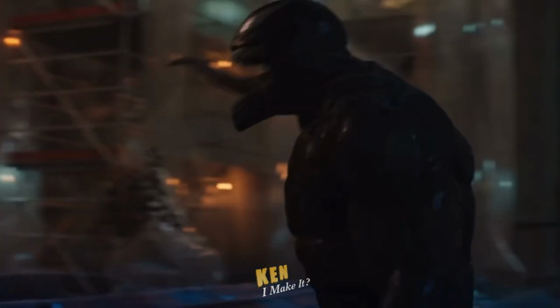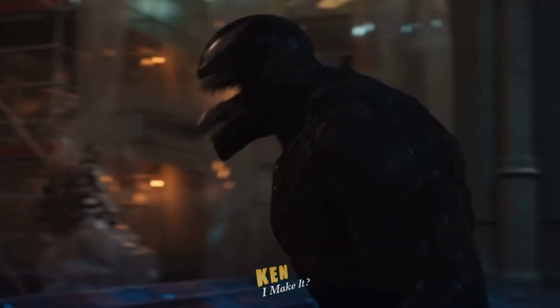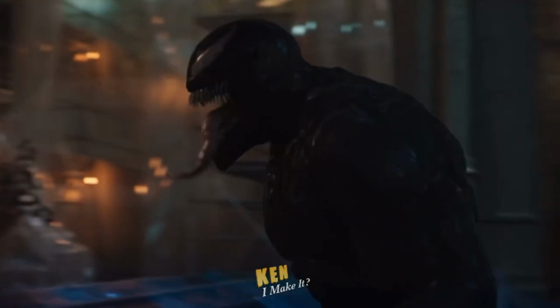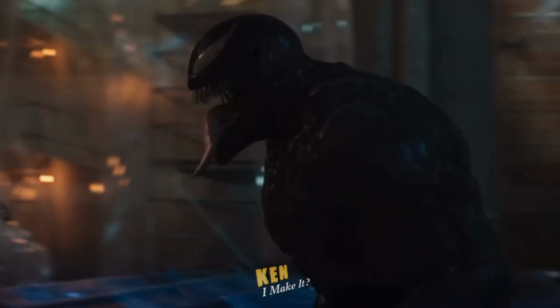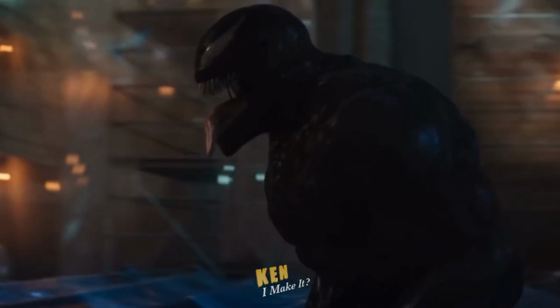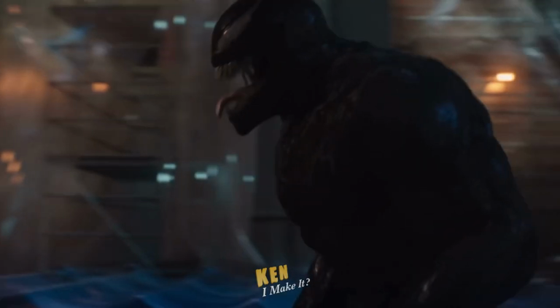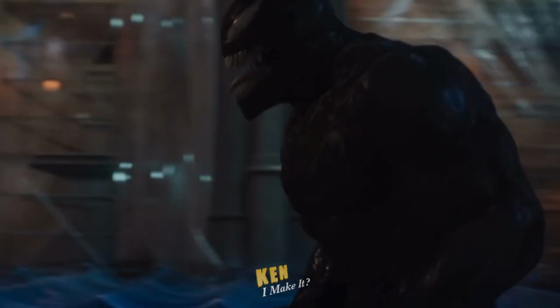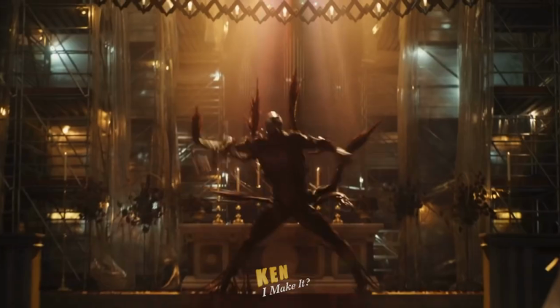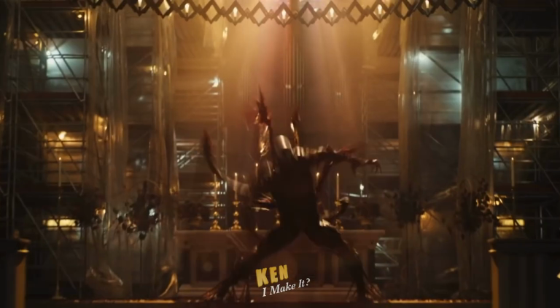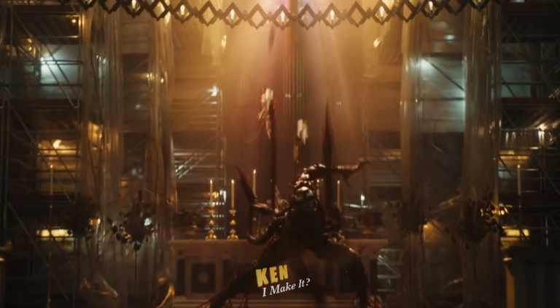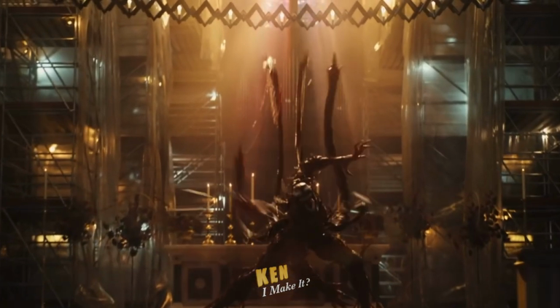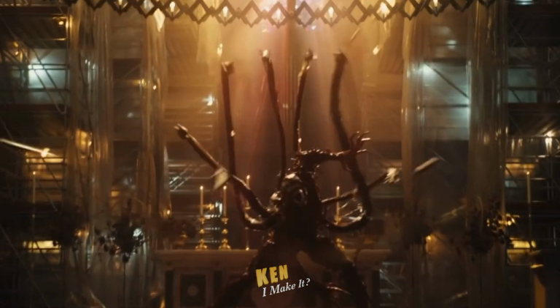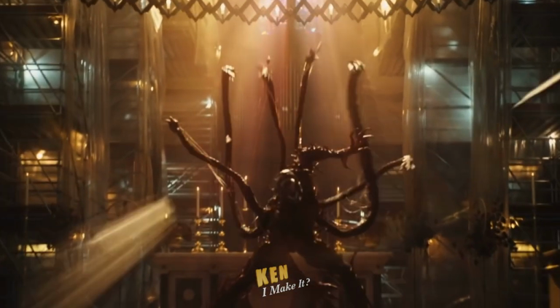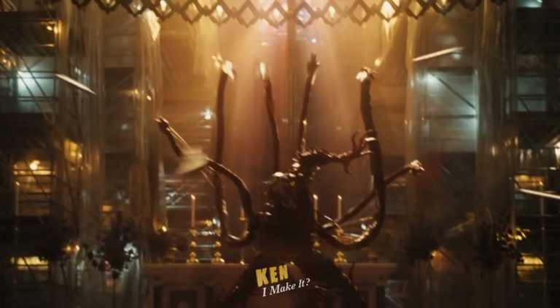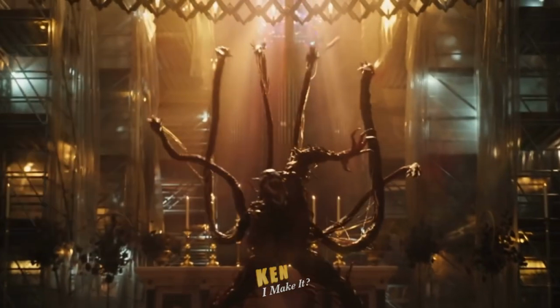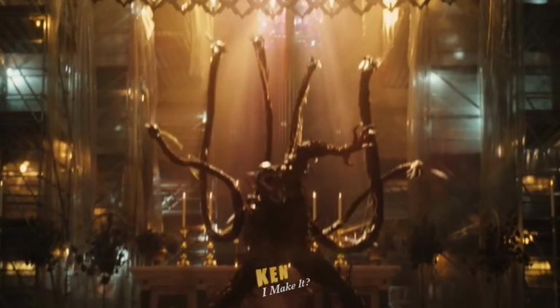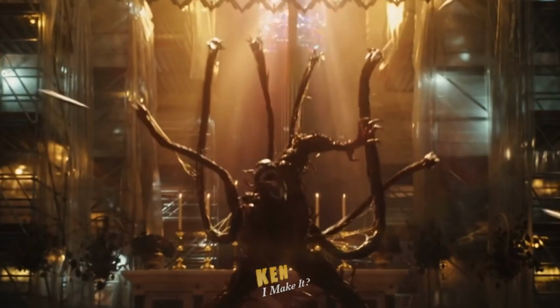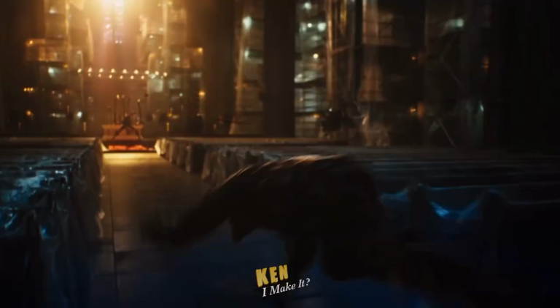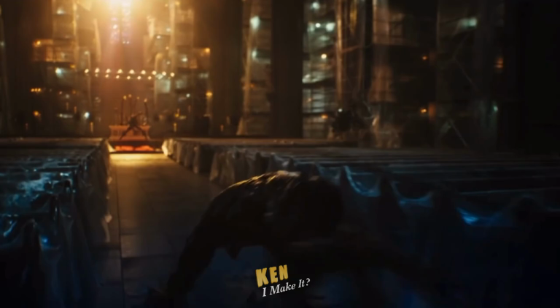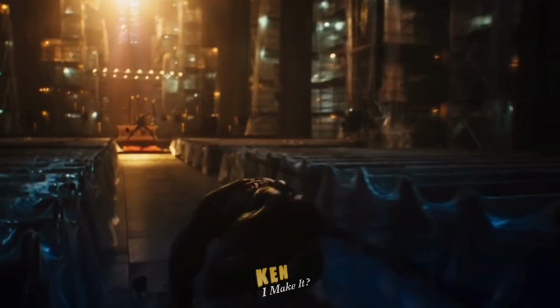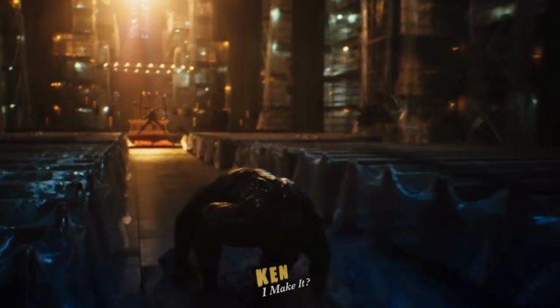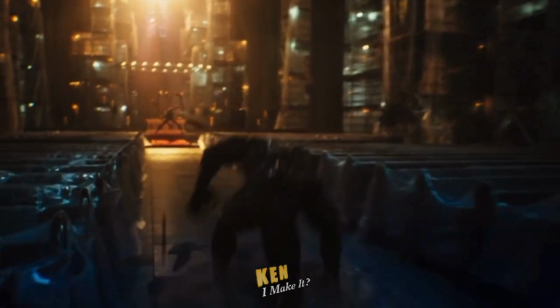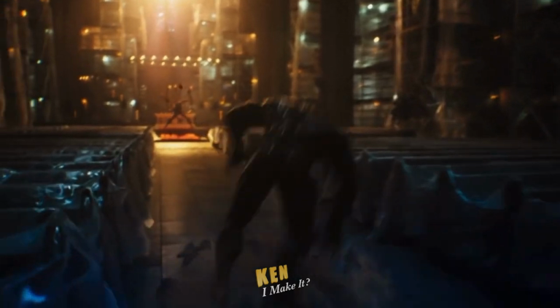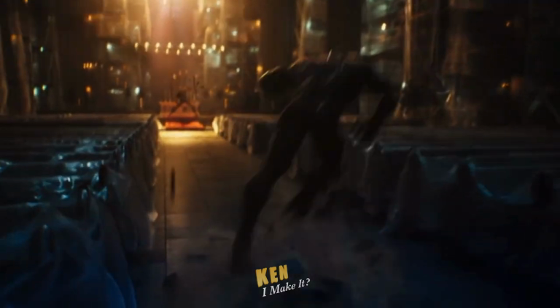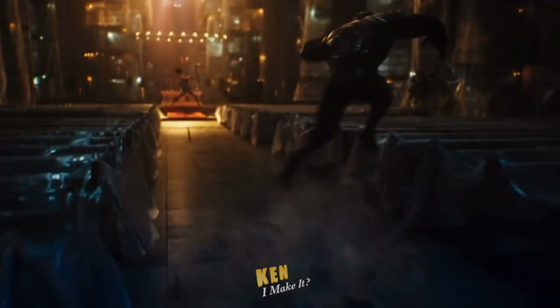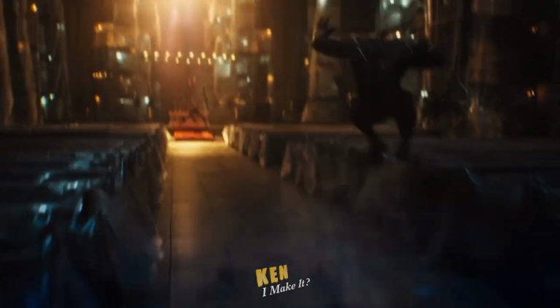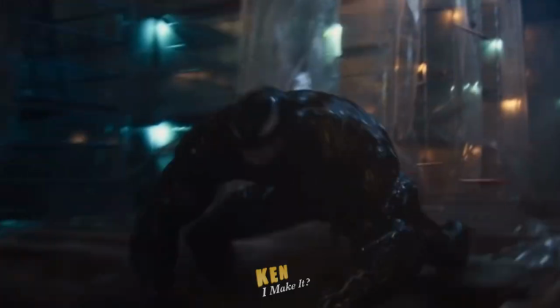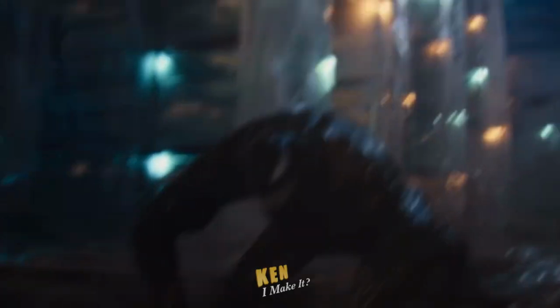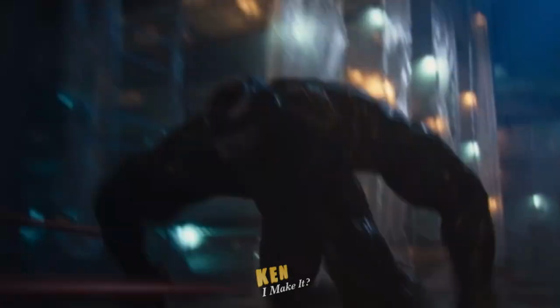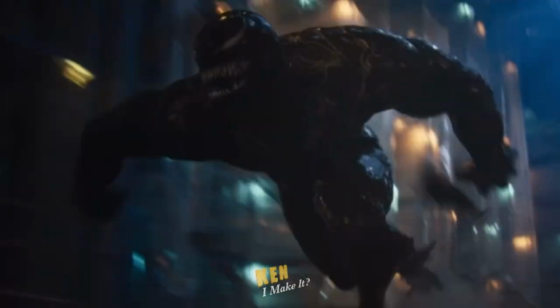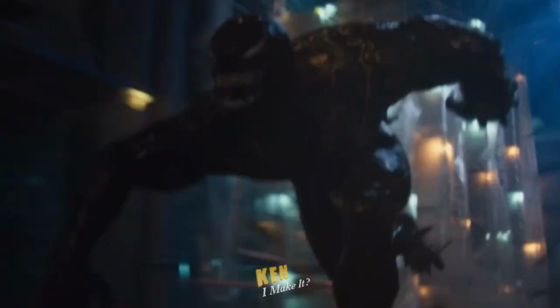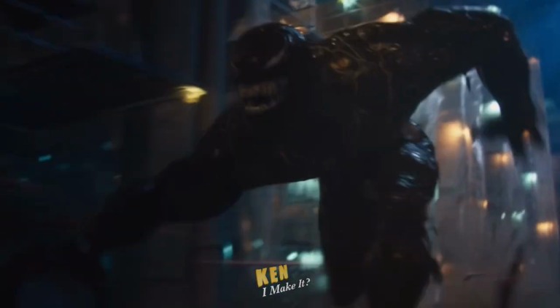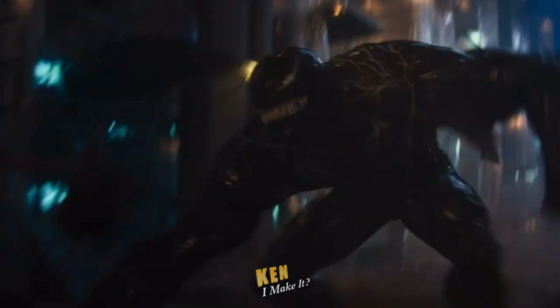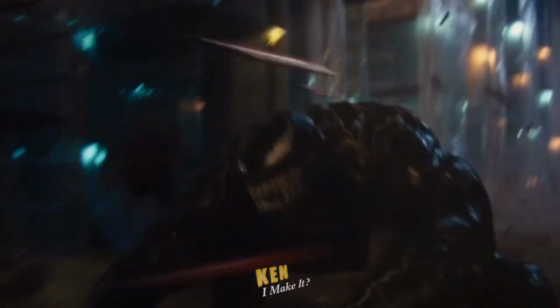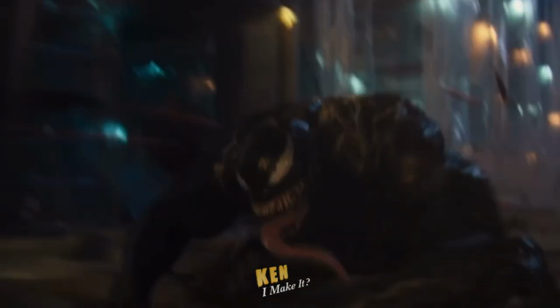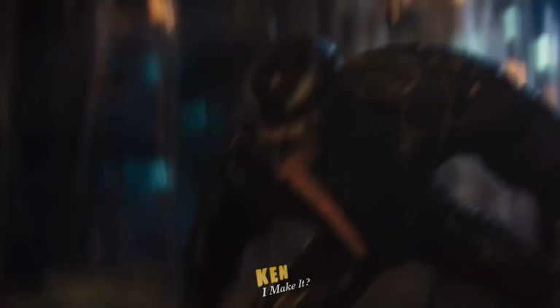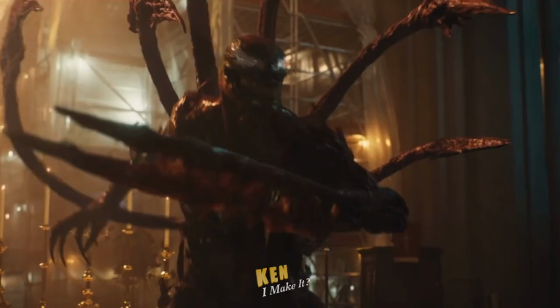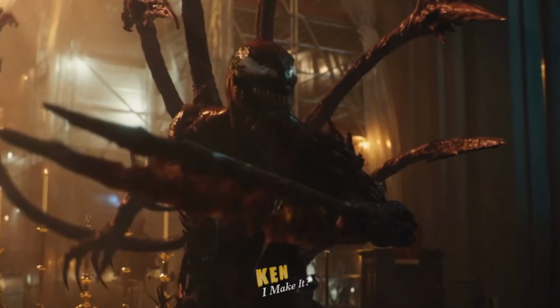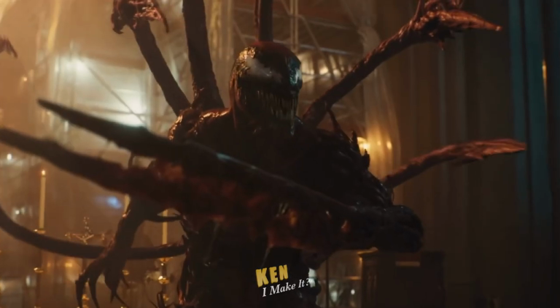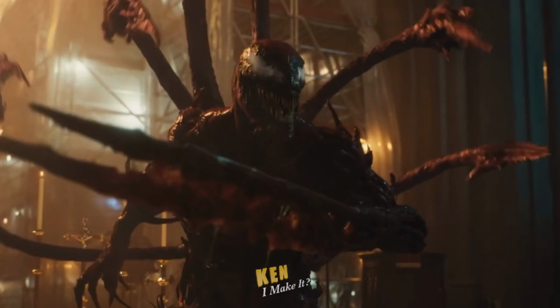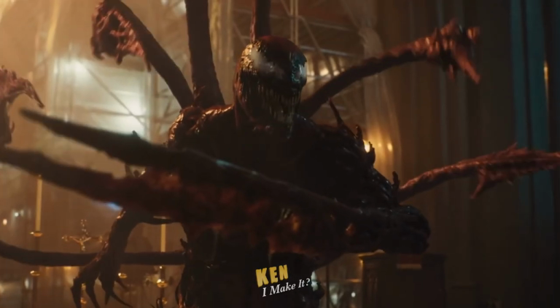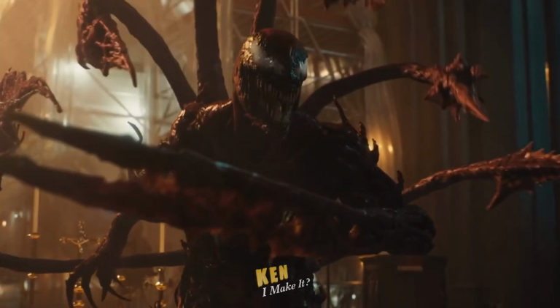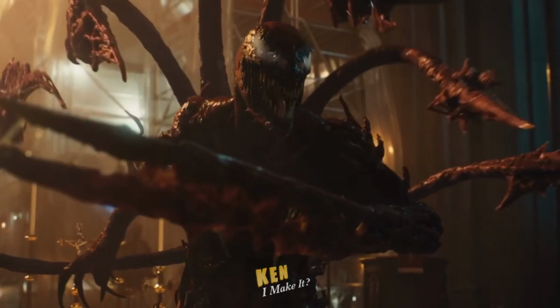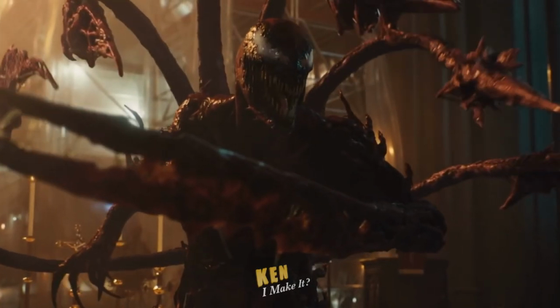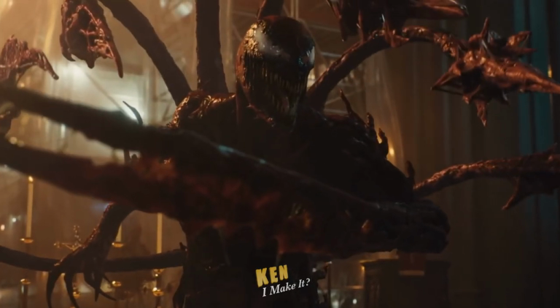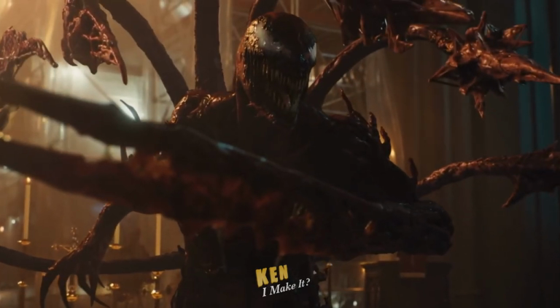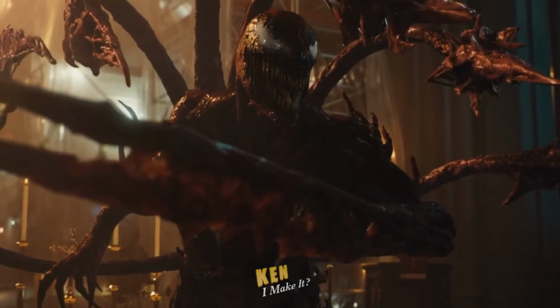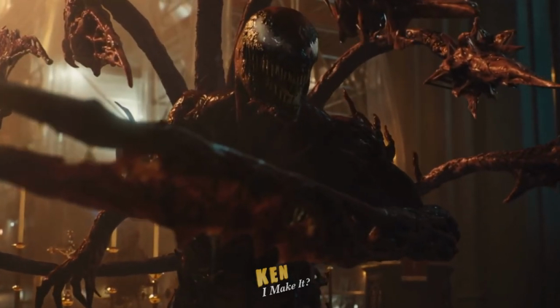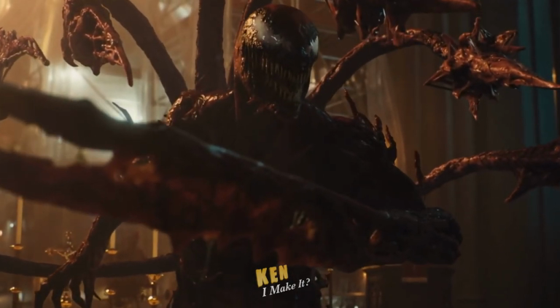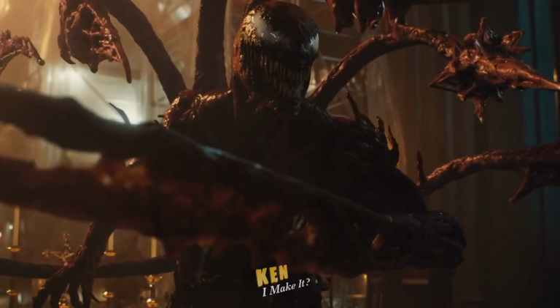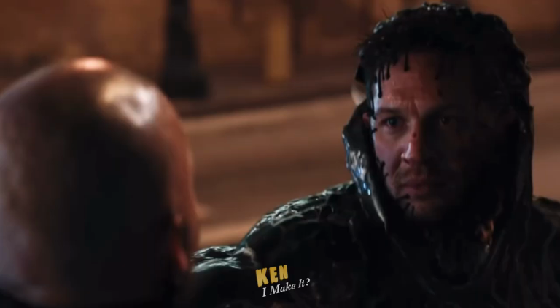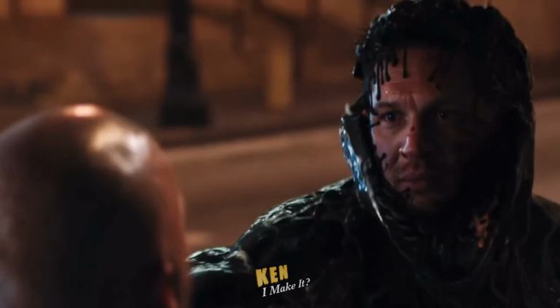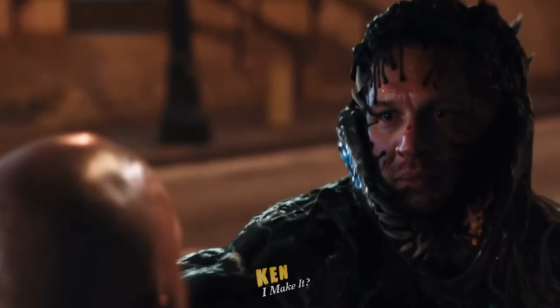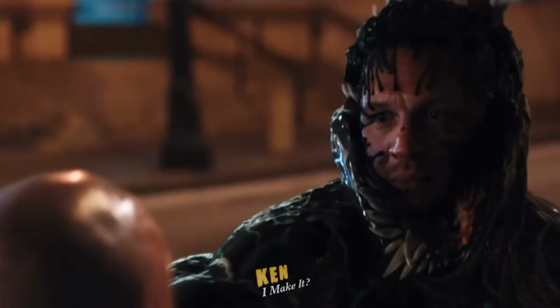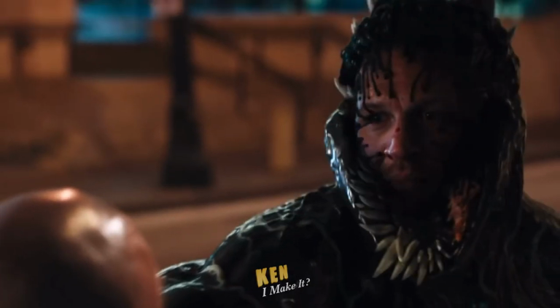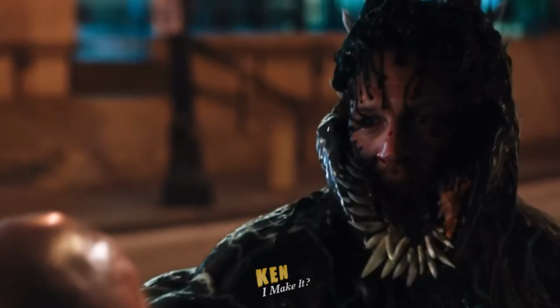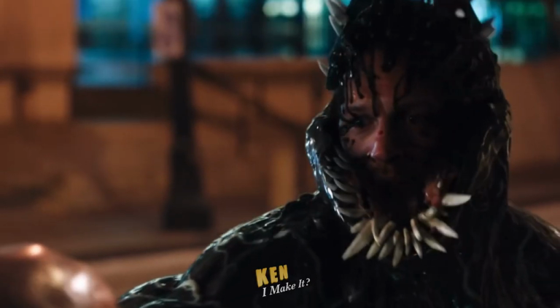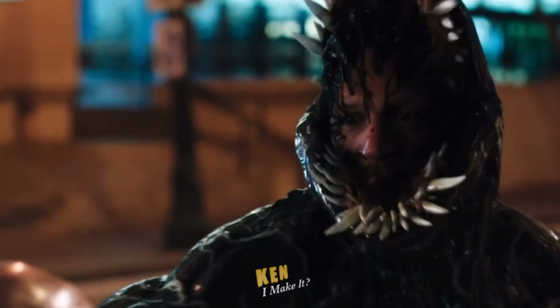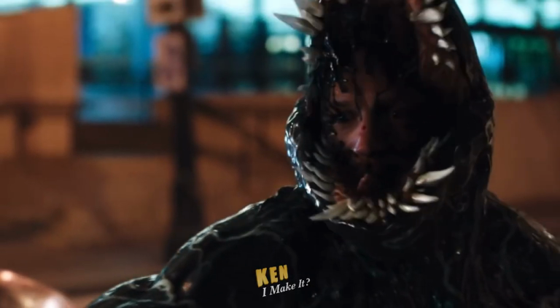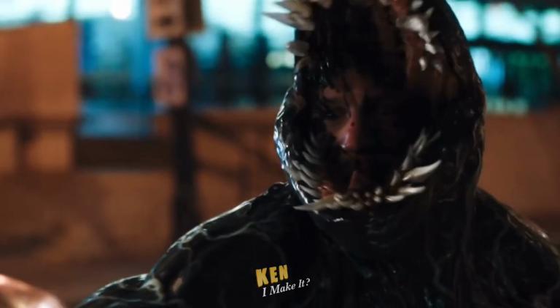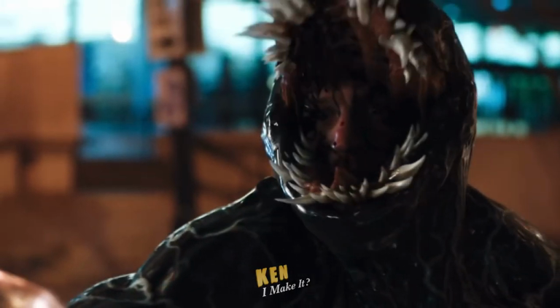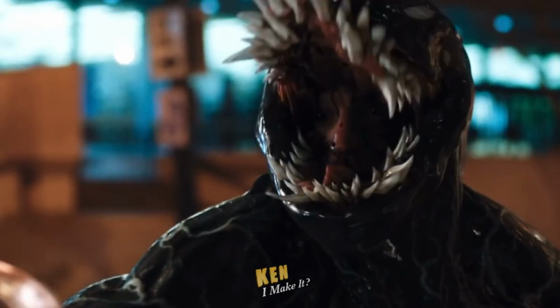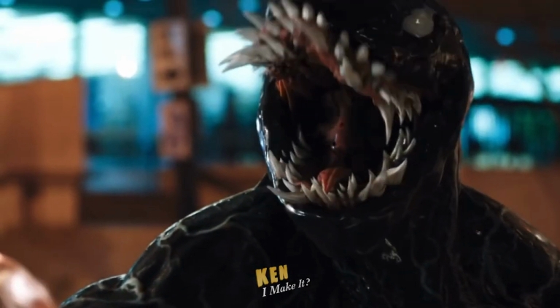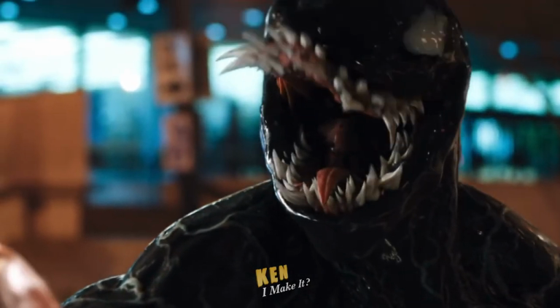The sequel to Venom is here, this time featuring Venom and Carnage. I wasn't a huge fan of the first movie, but now I'm excited.